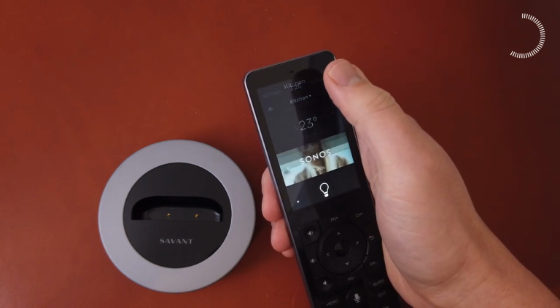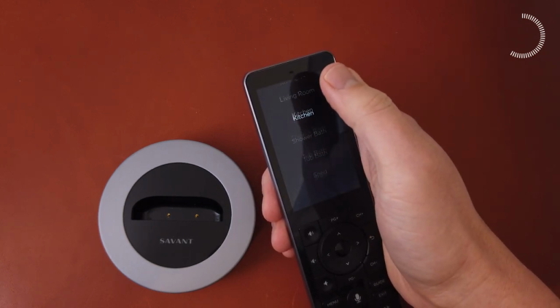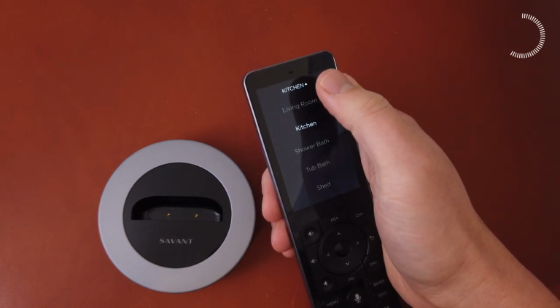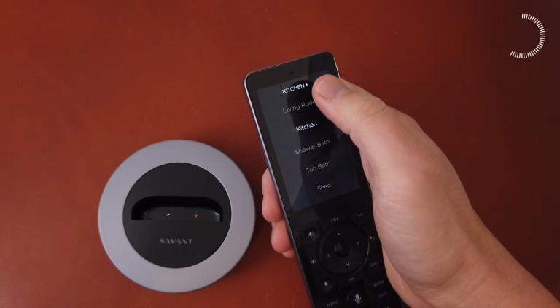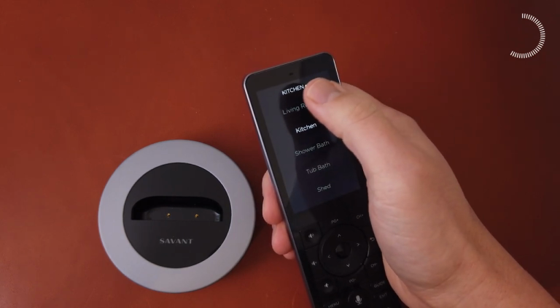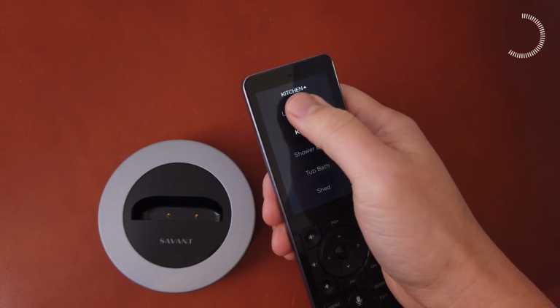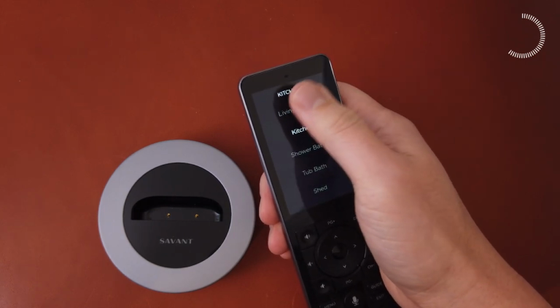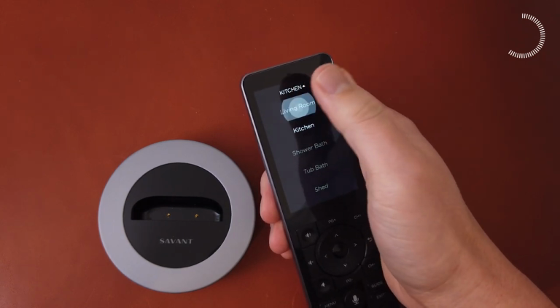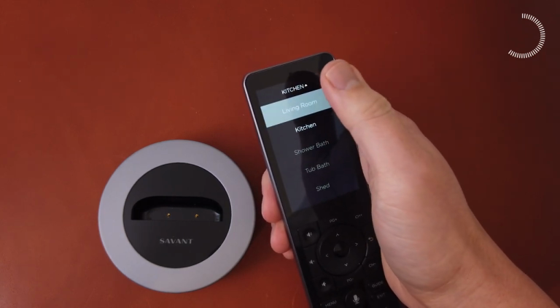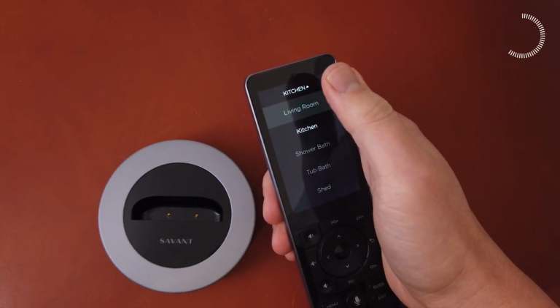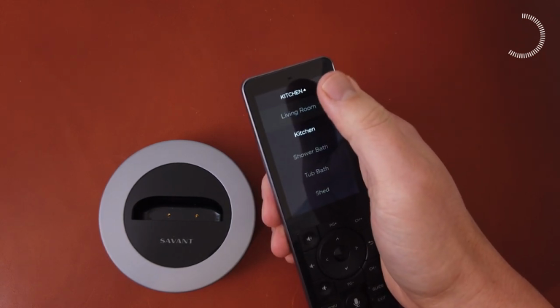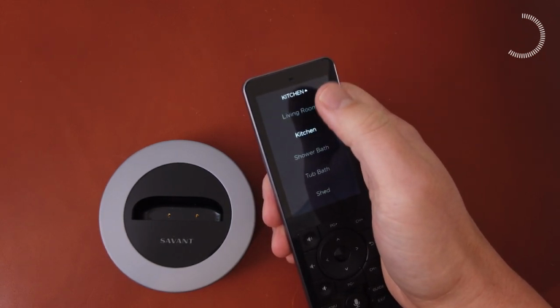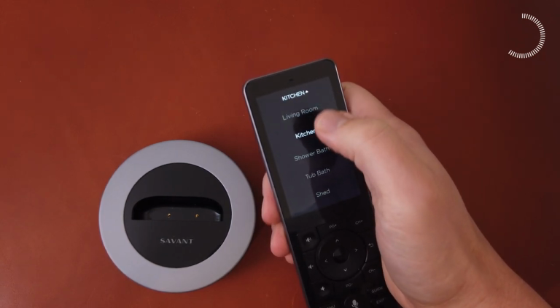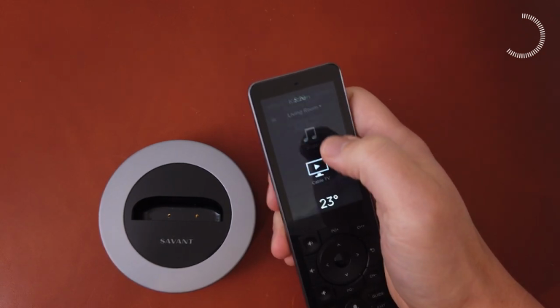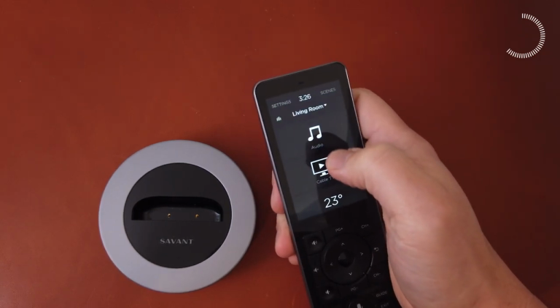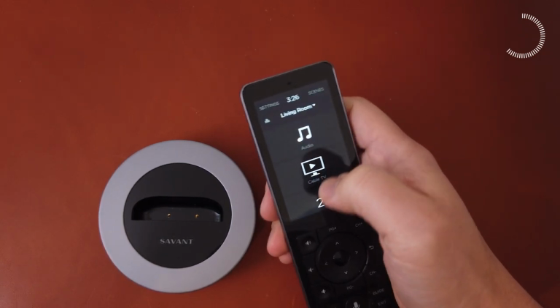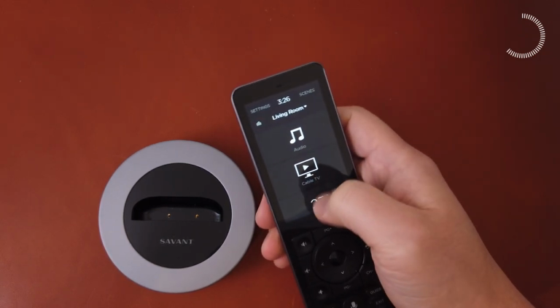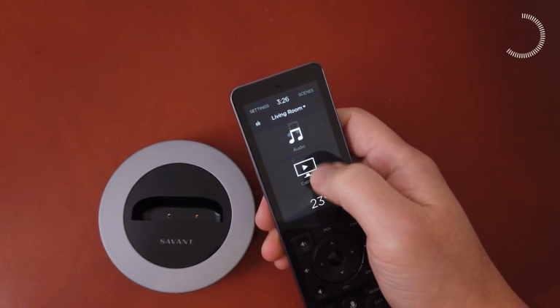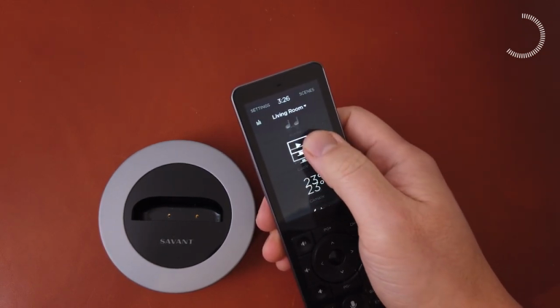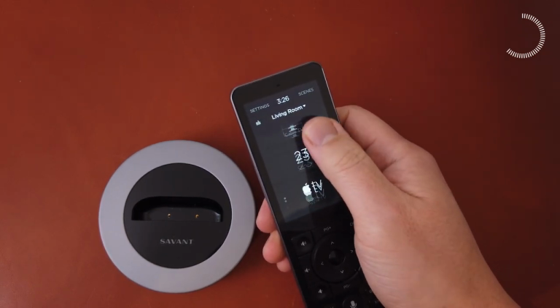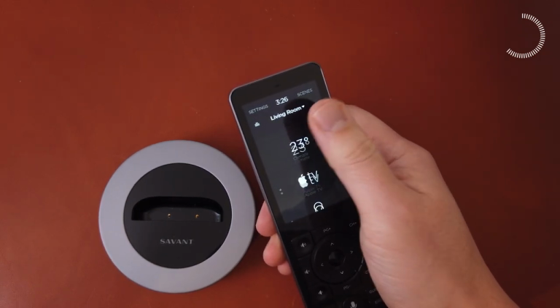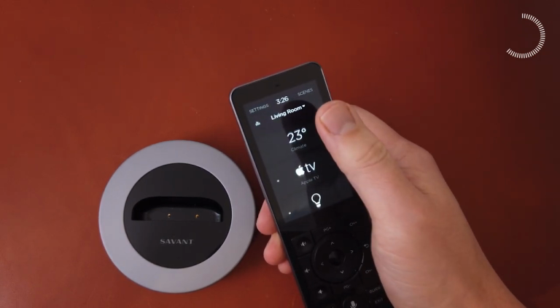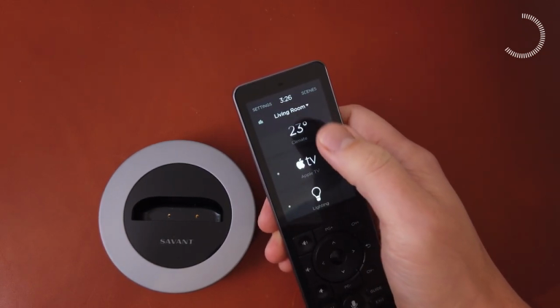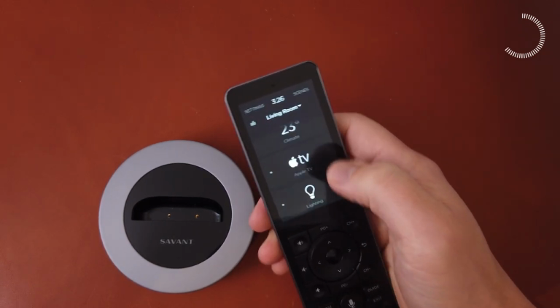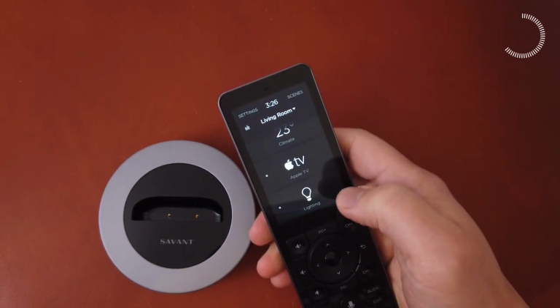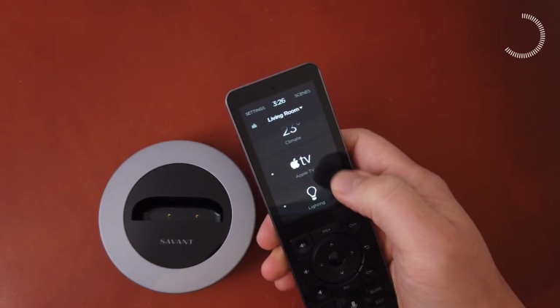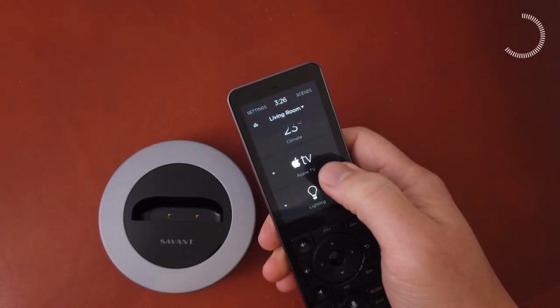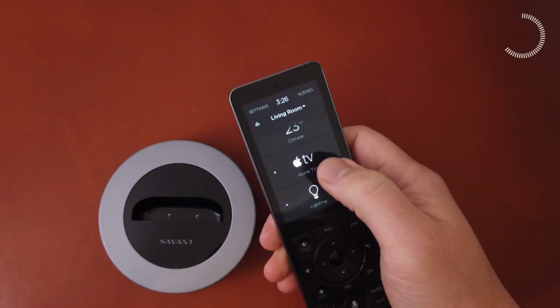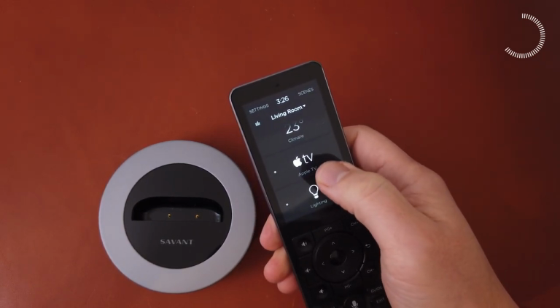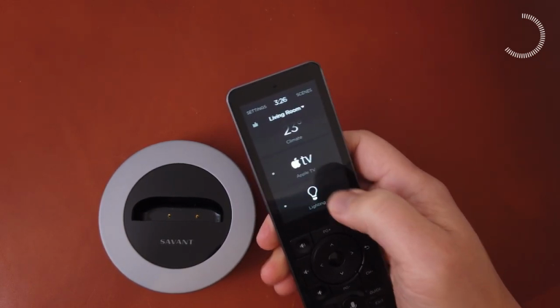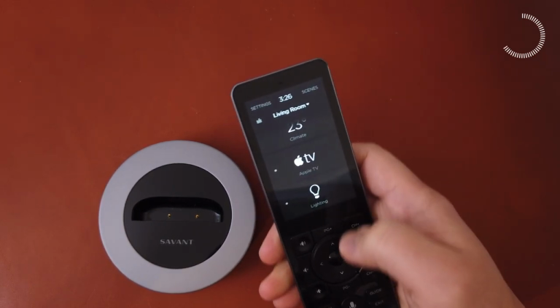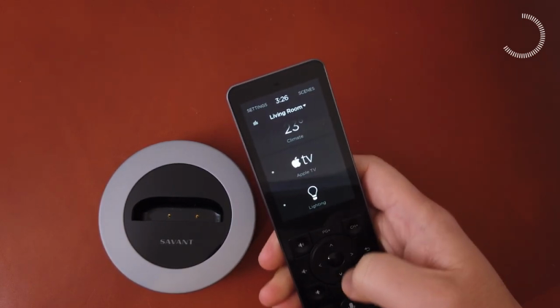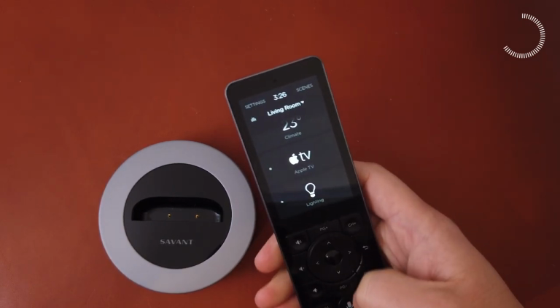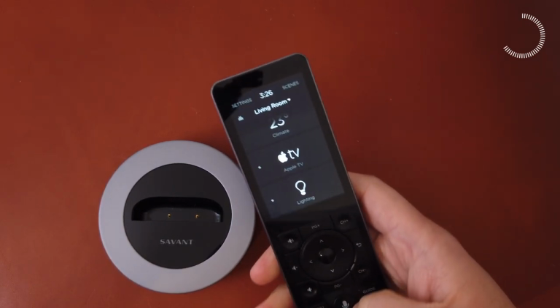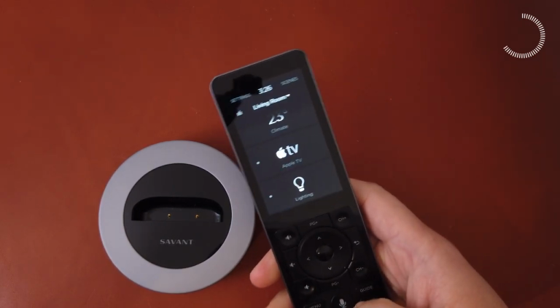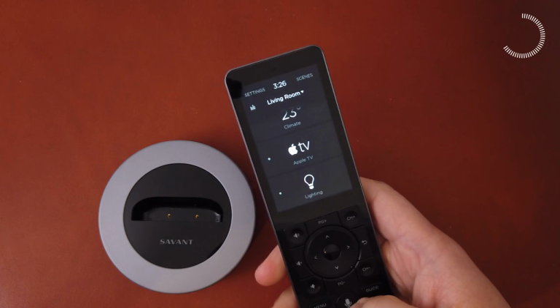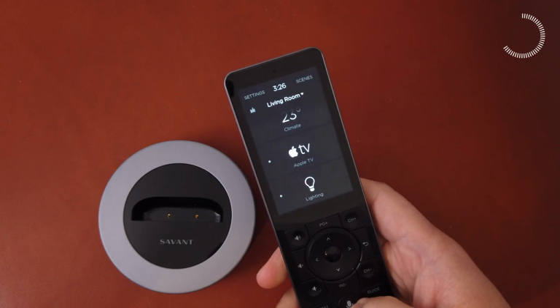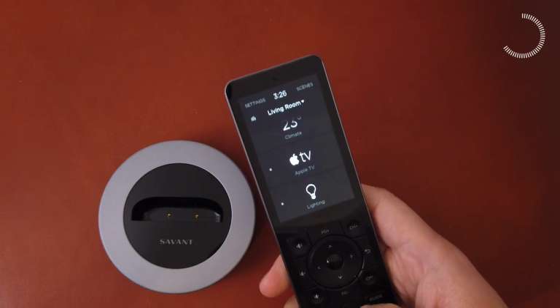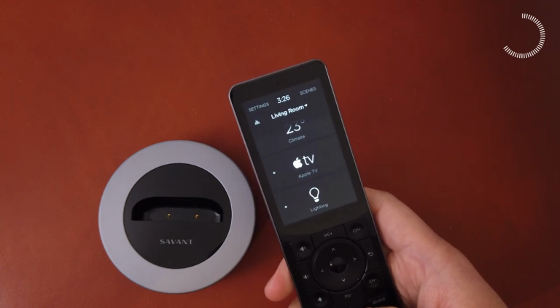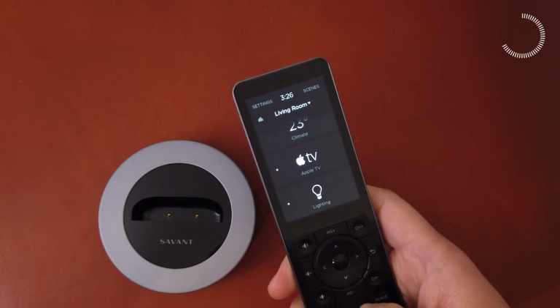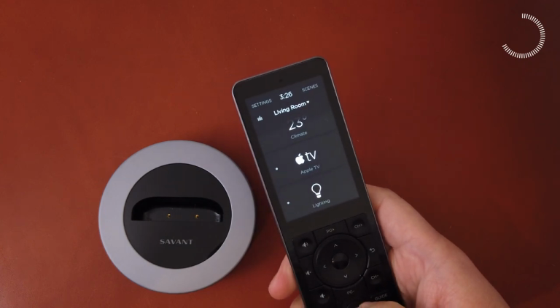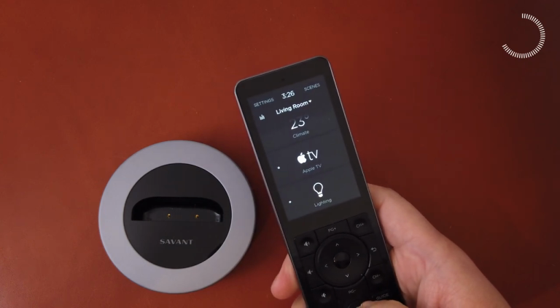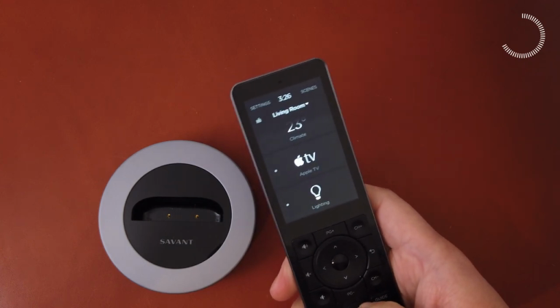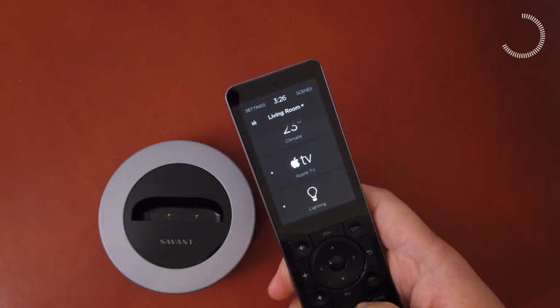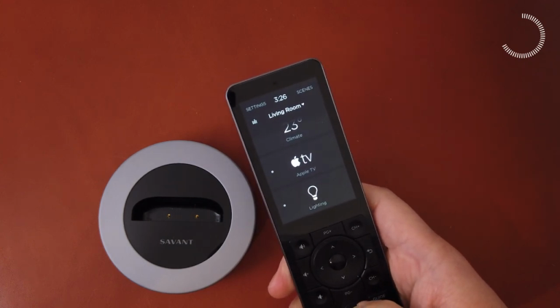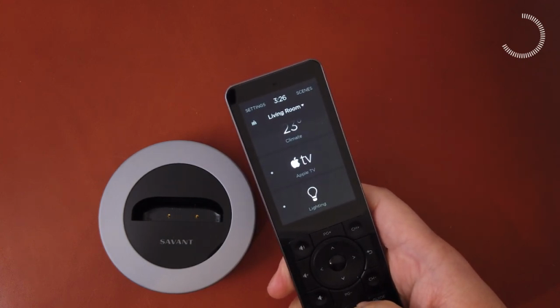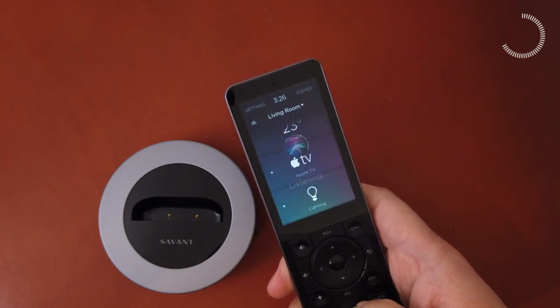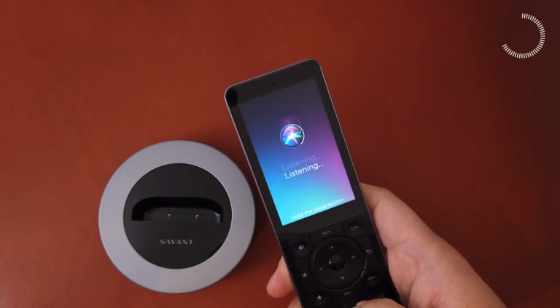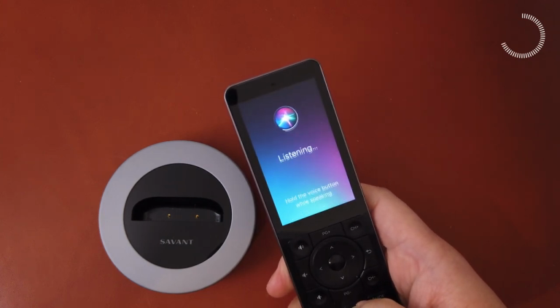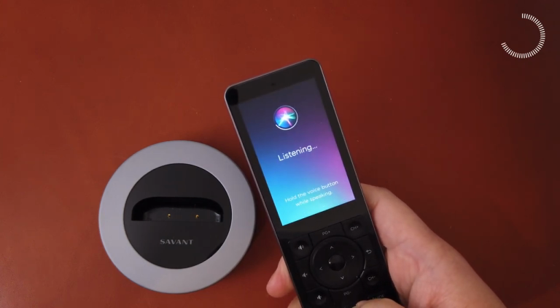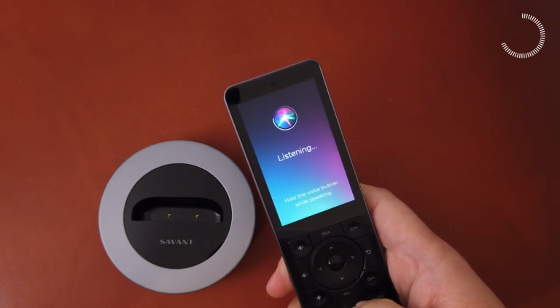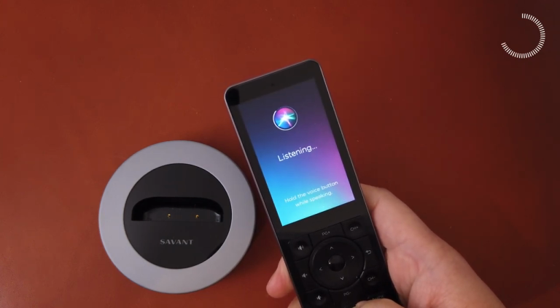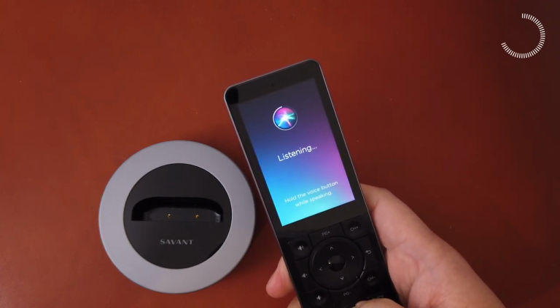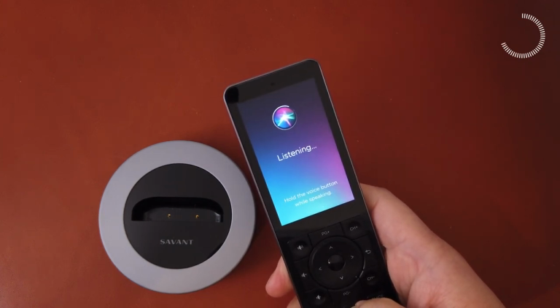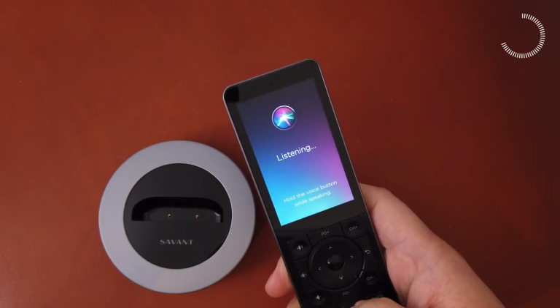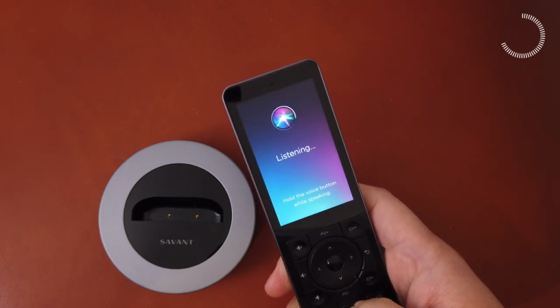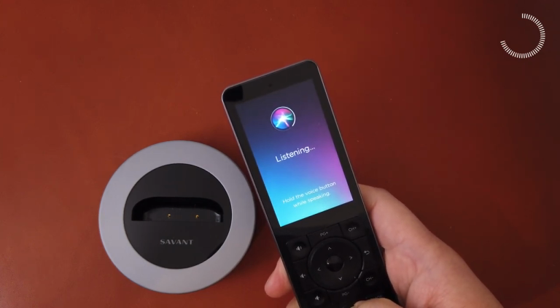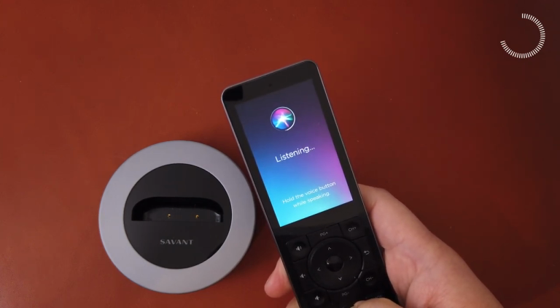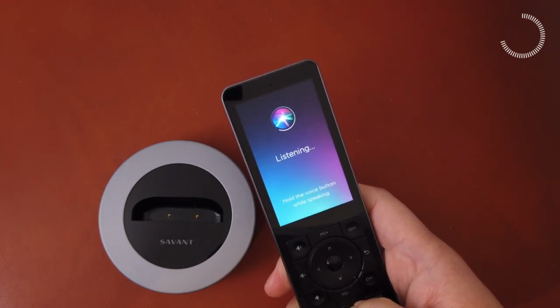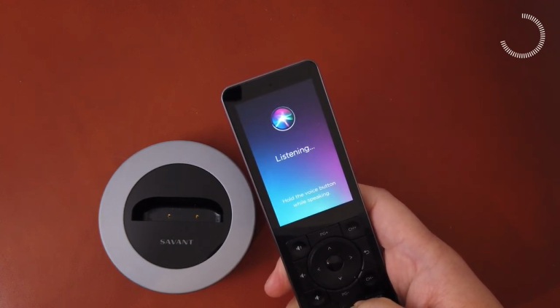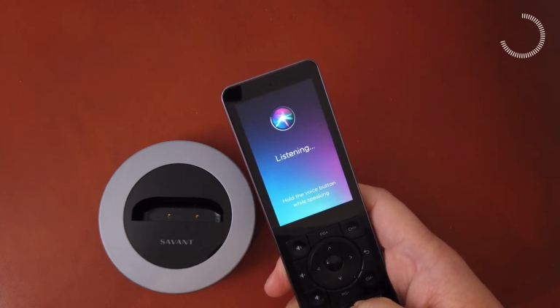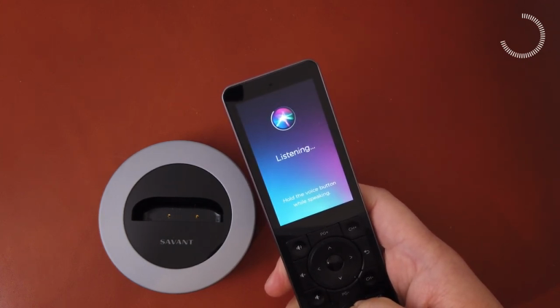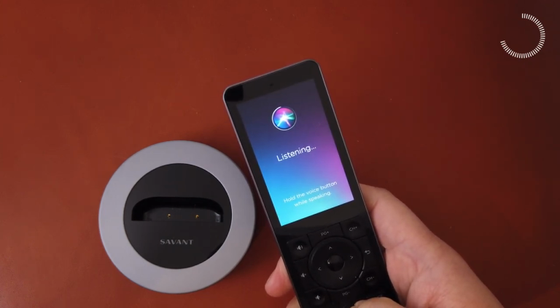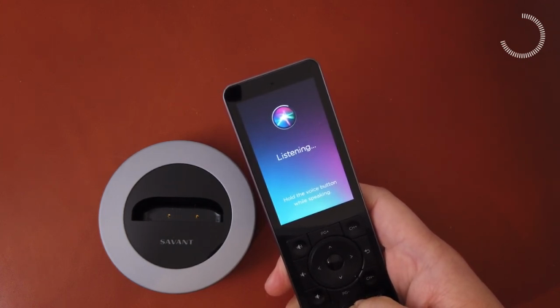Our favorite feature is HomeKit integration, which allows you to use Siri to give commands to your Apple TV through the X2. Siri, open Netflix.